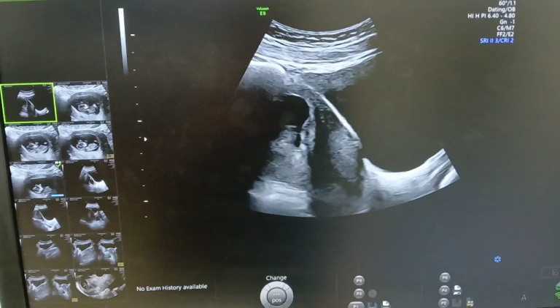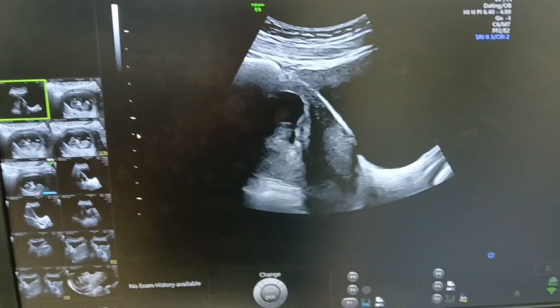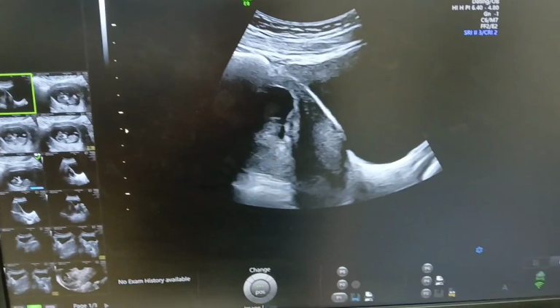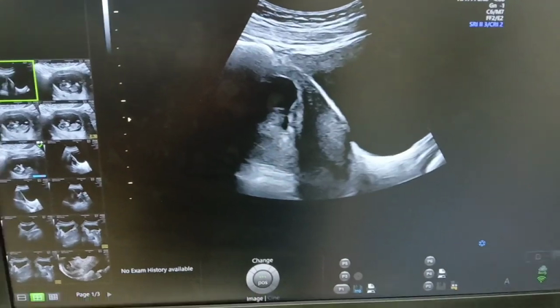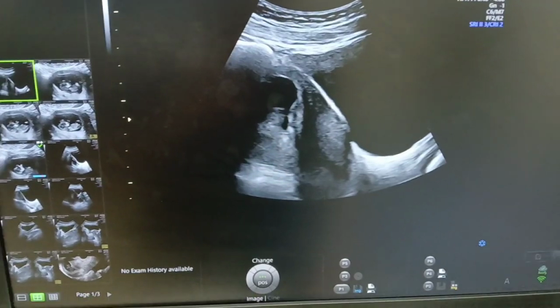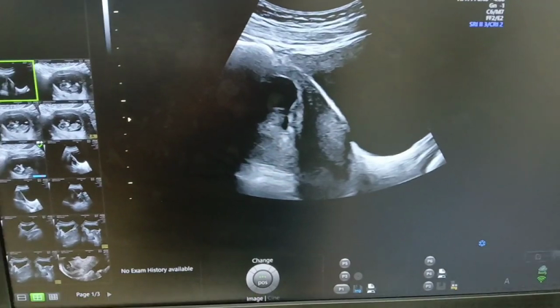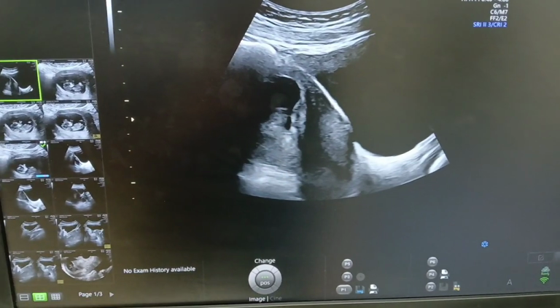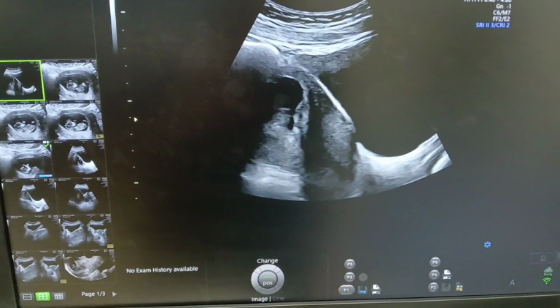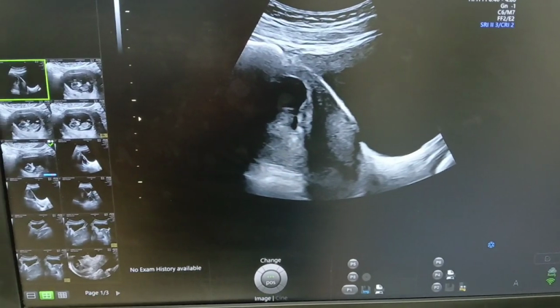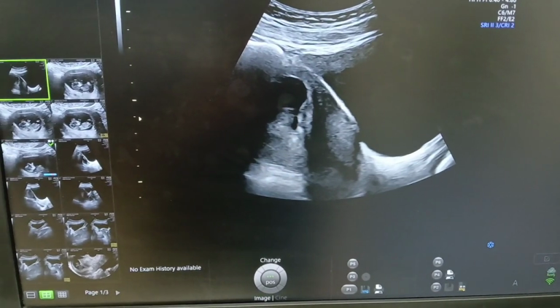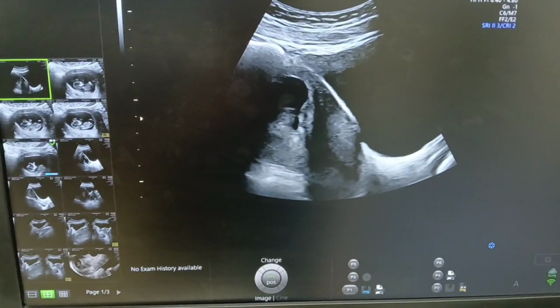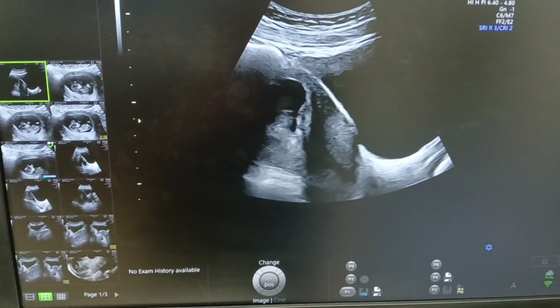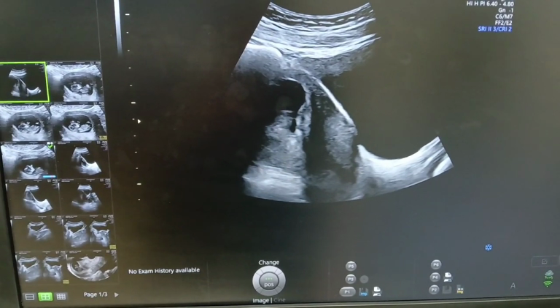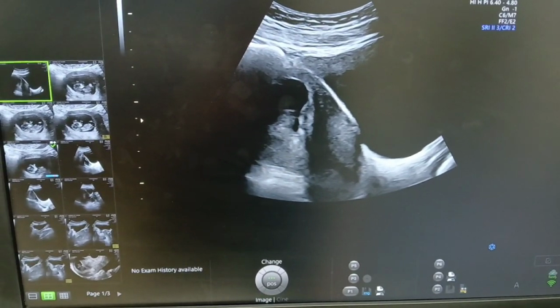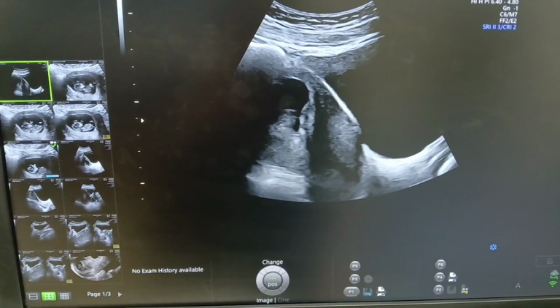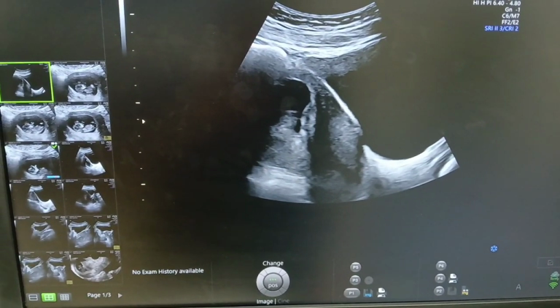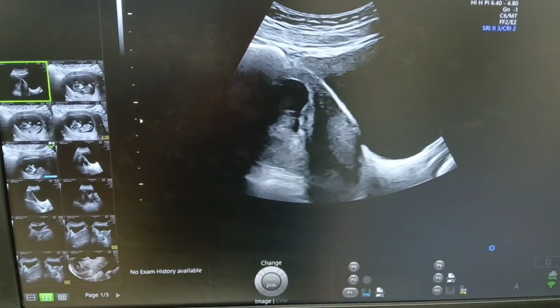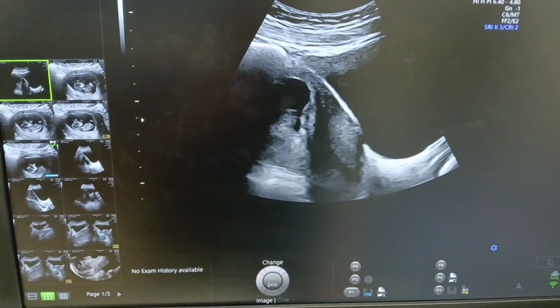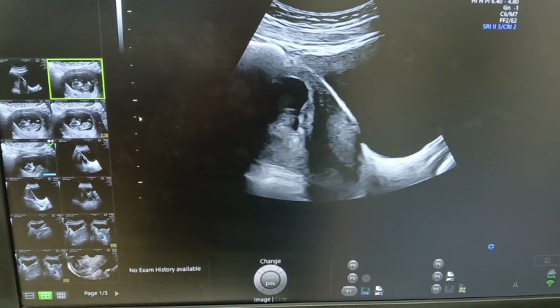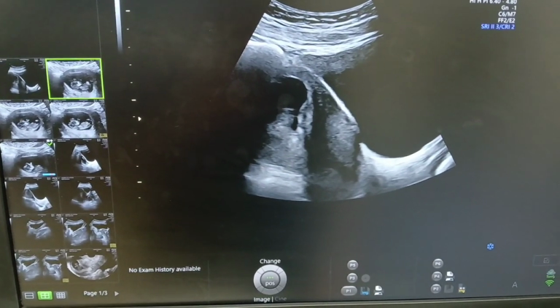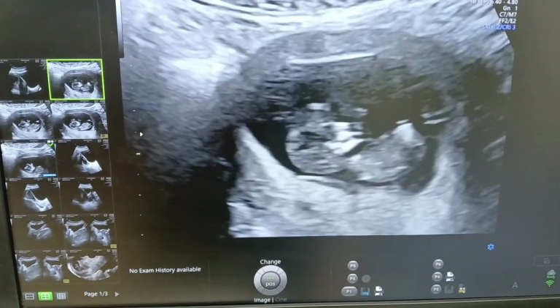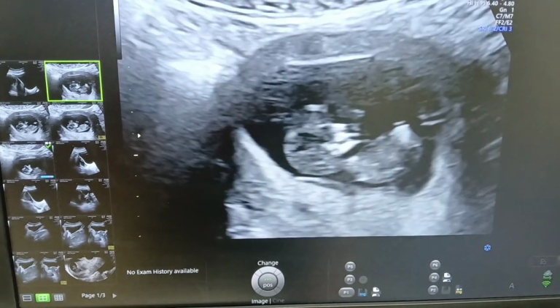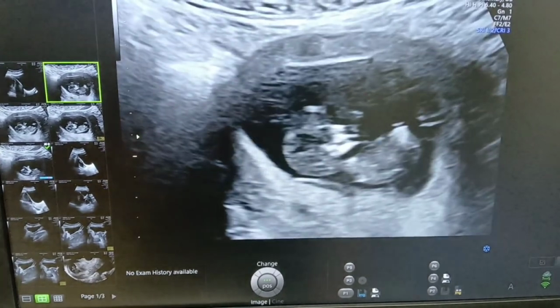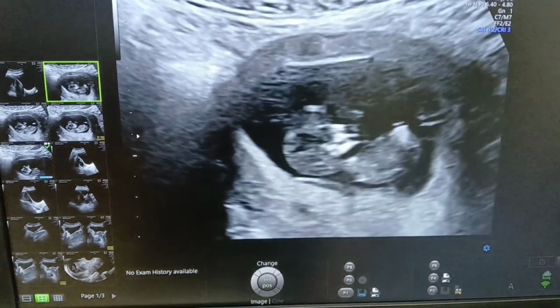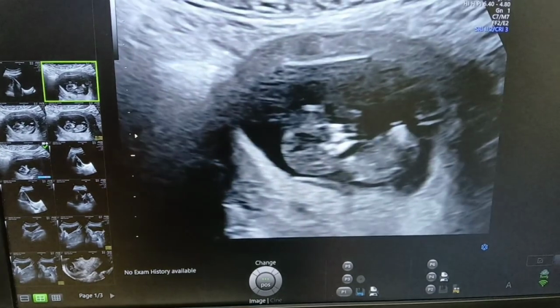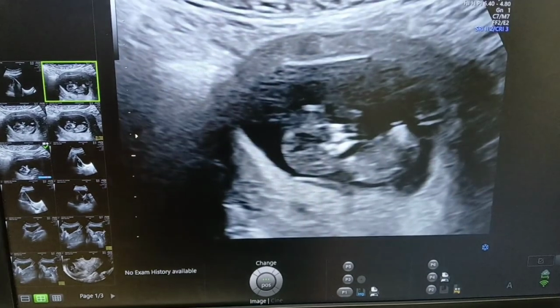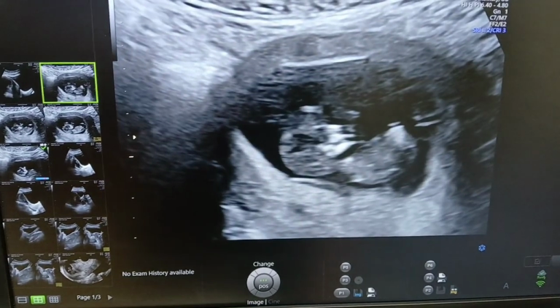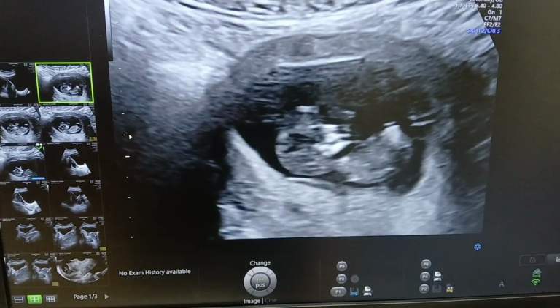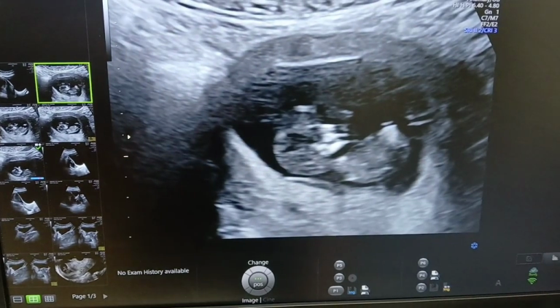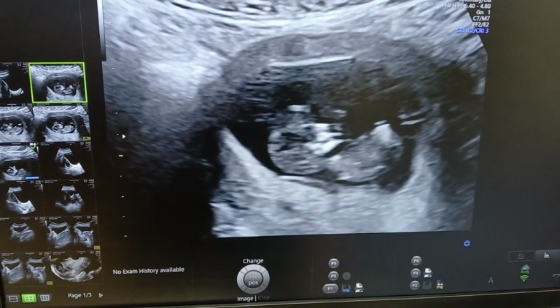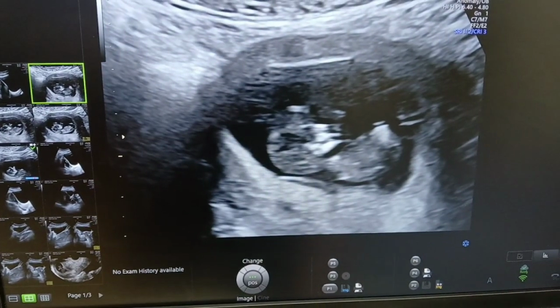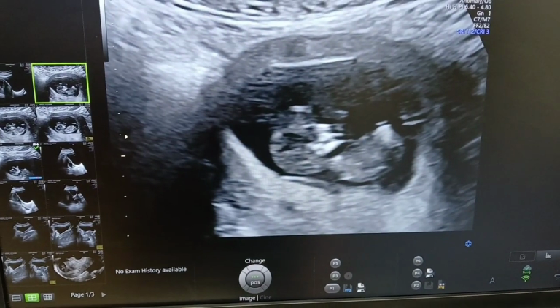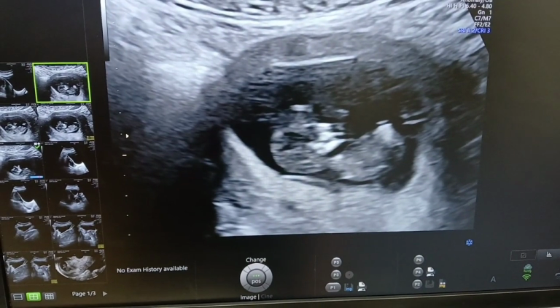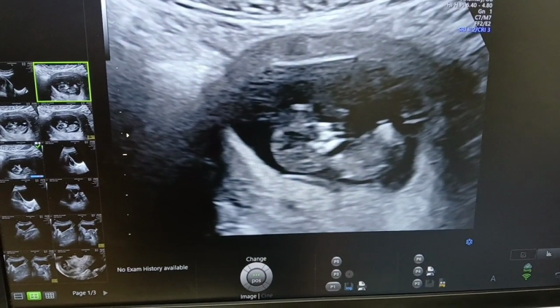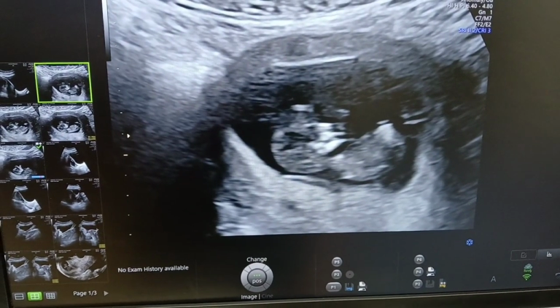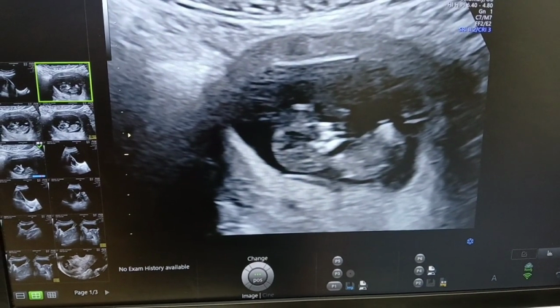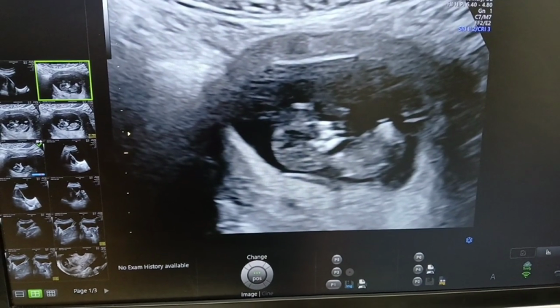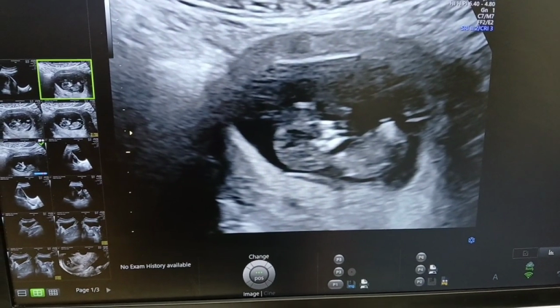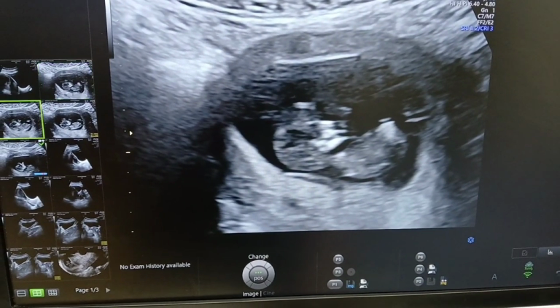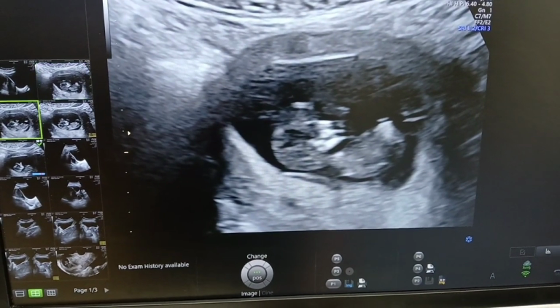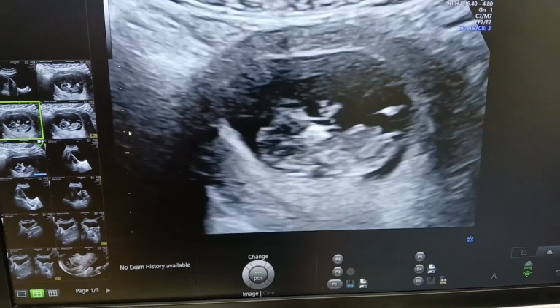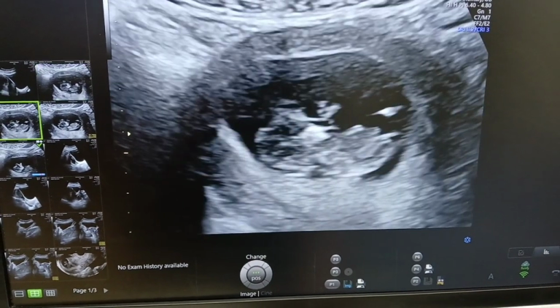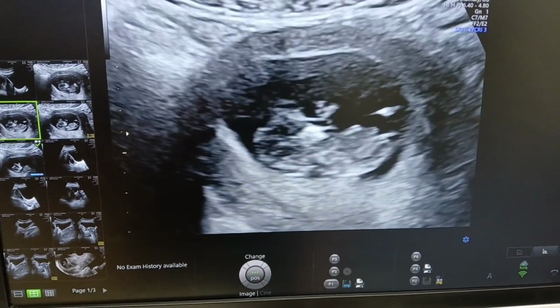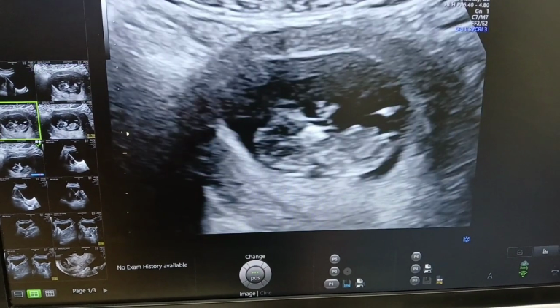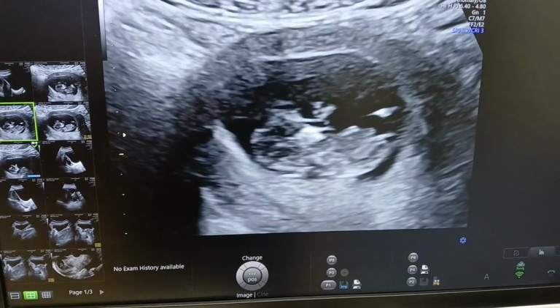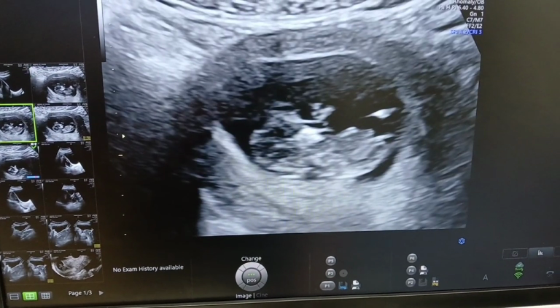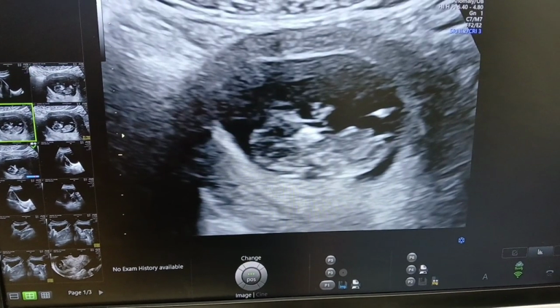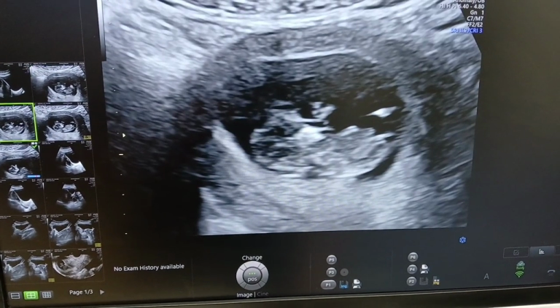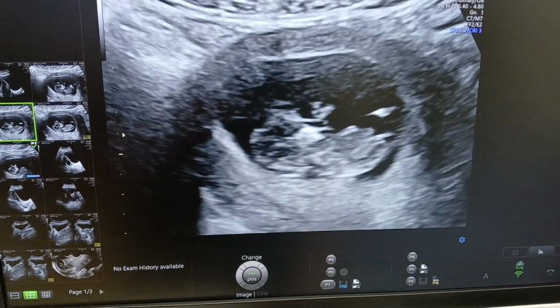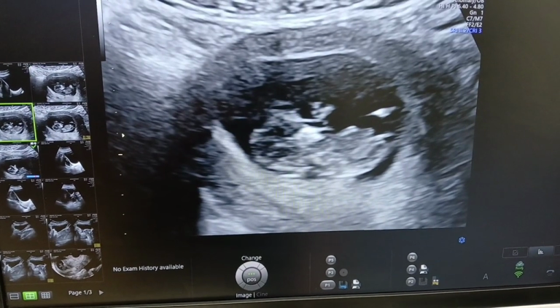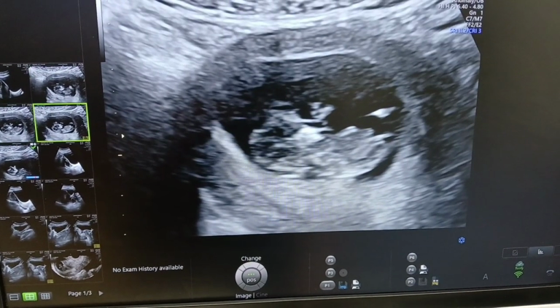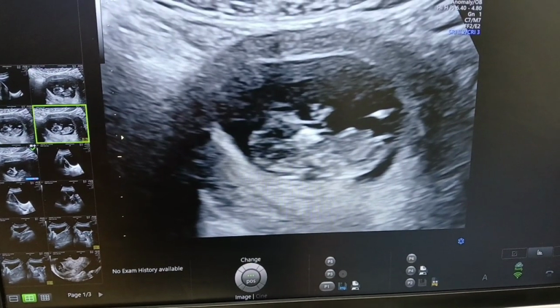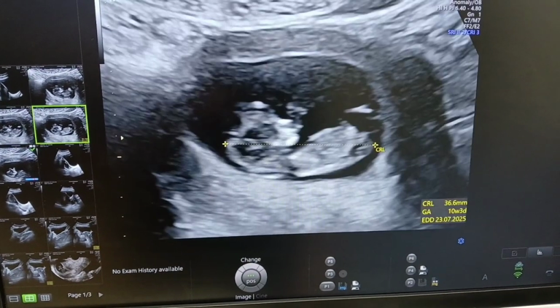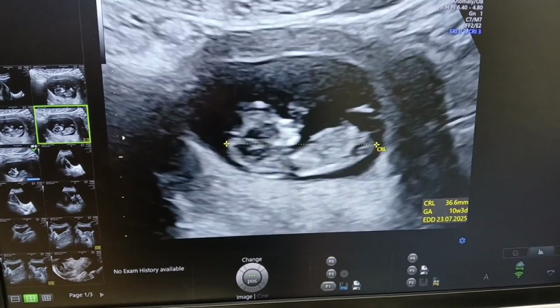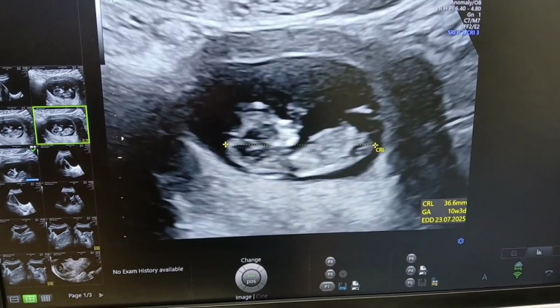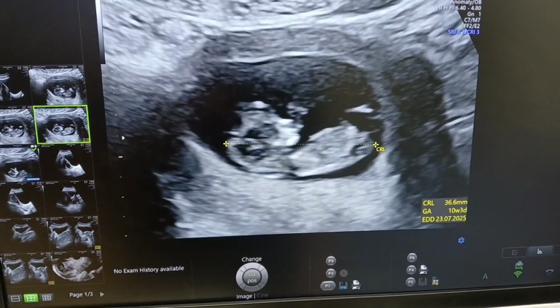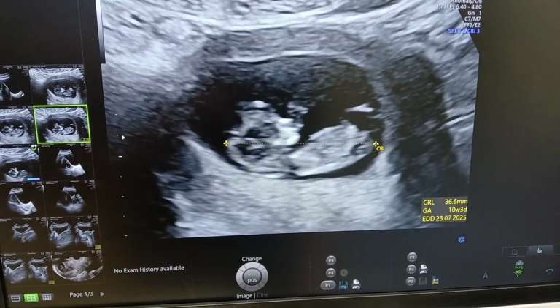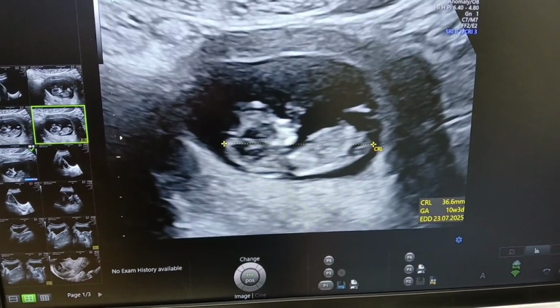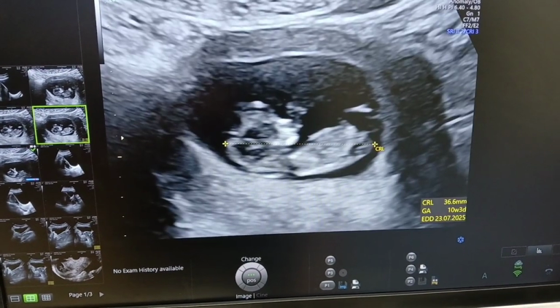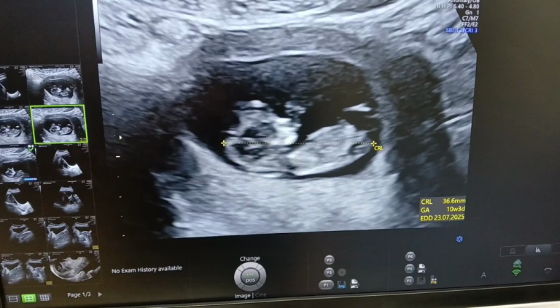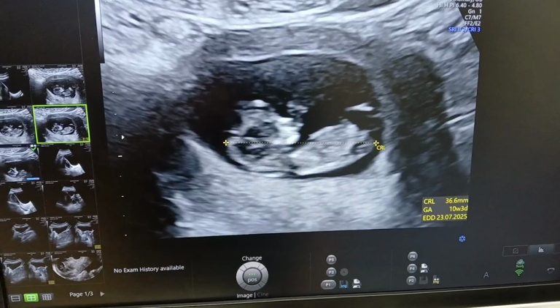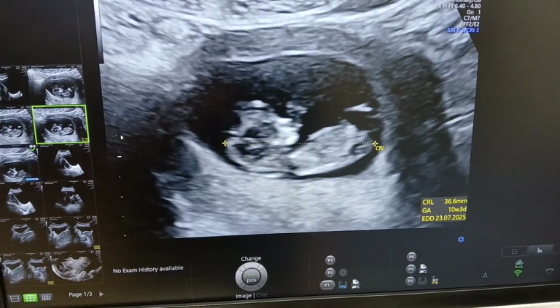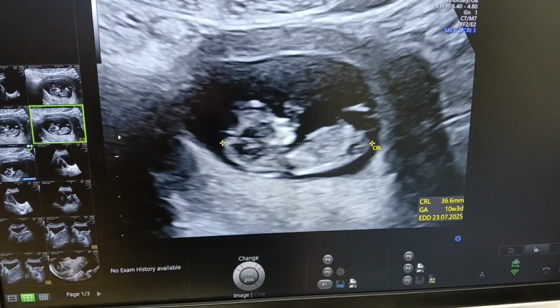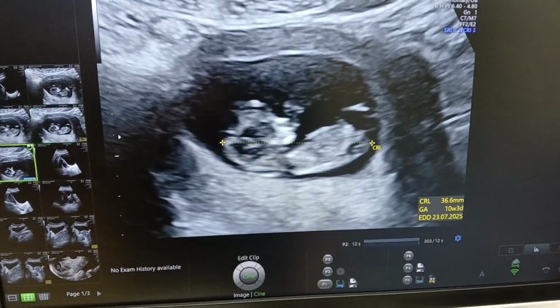Hello everyone, this is Shweeb Ali. Today I am sharing a case of PID.